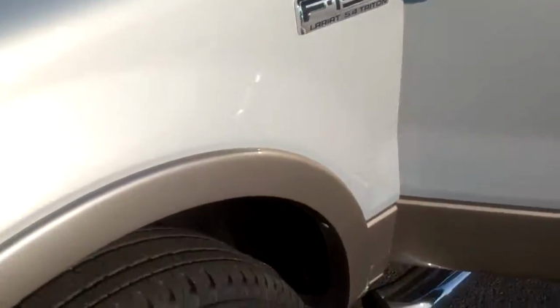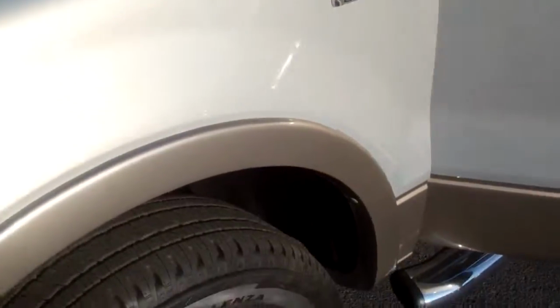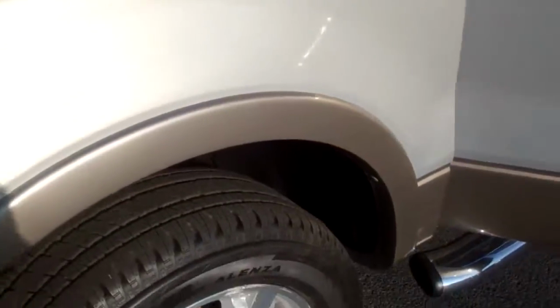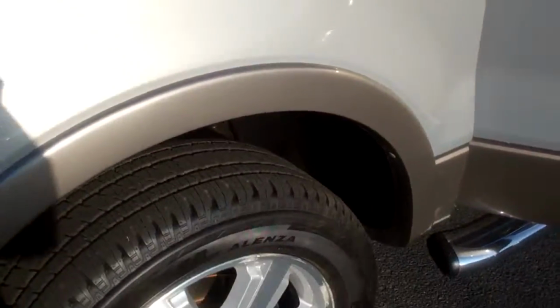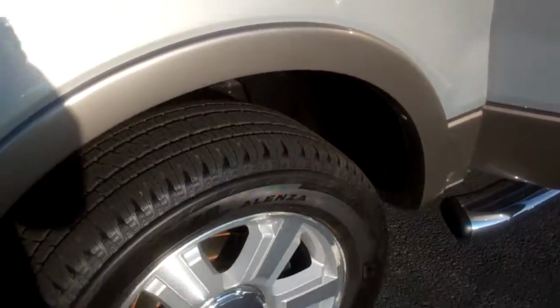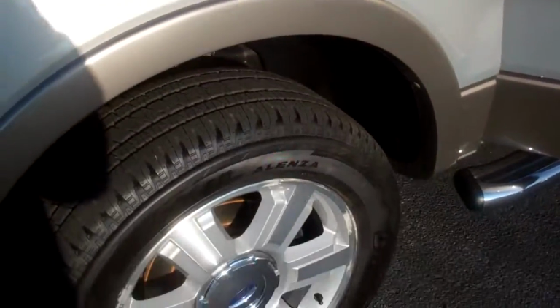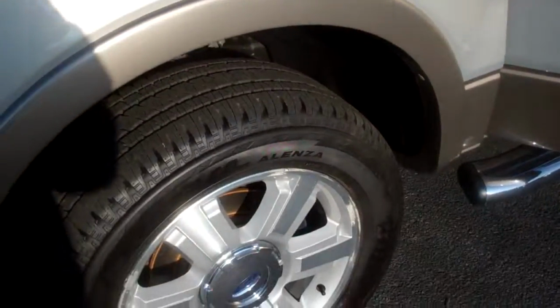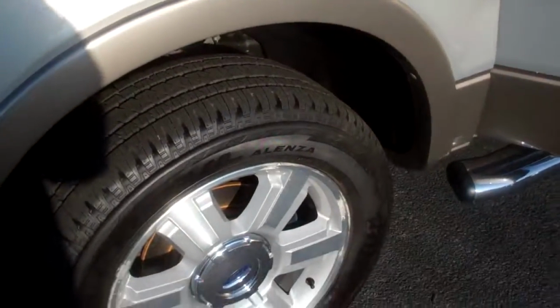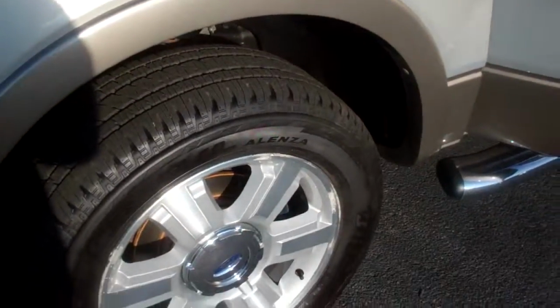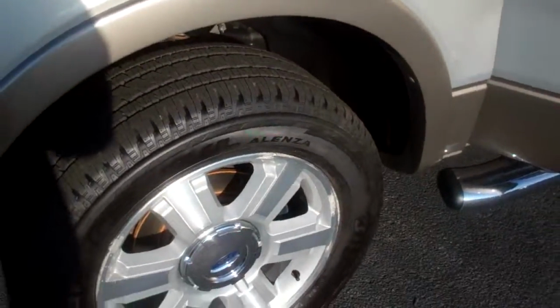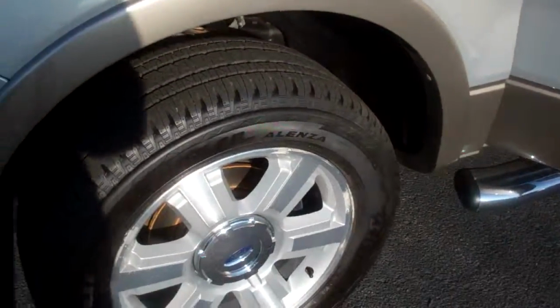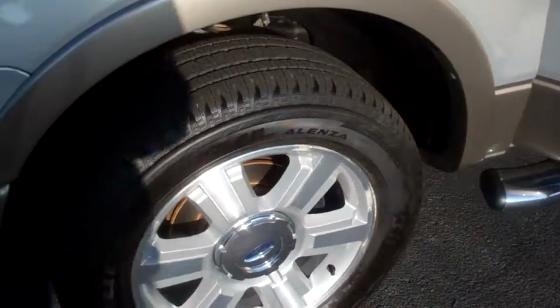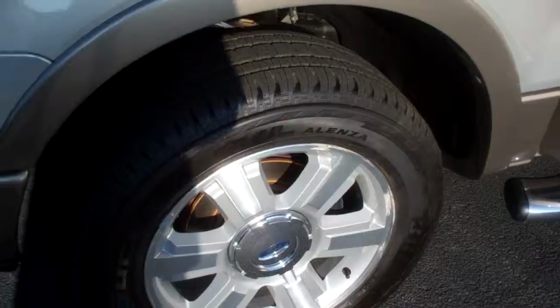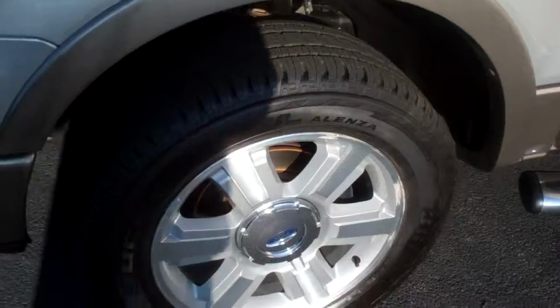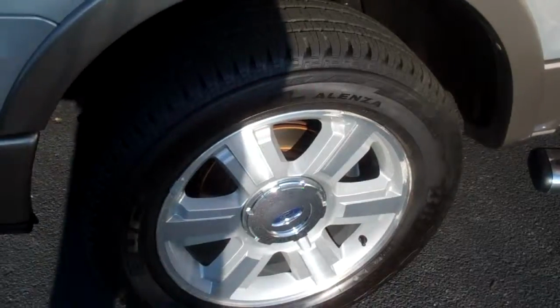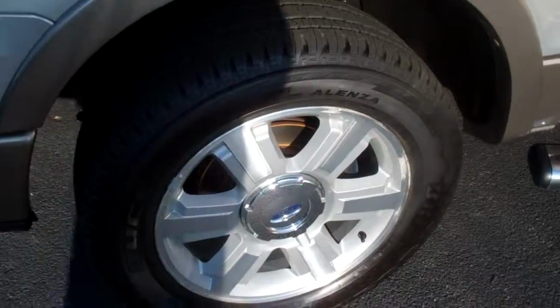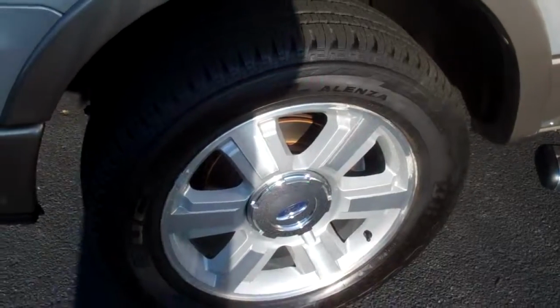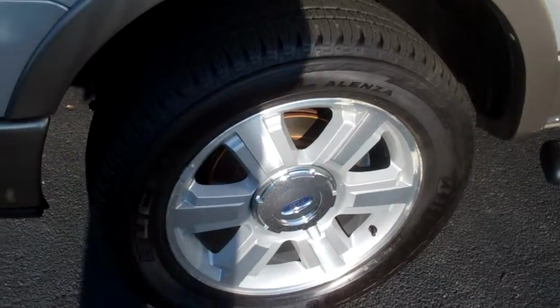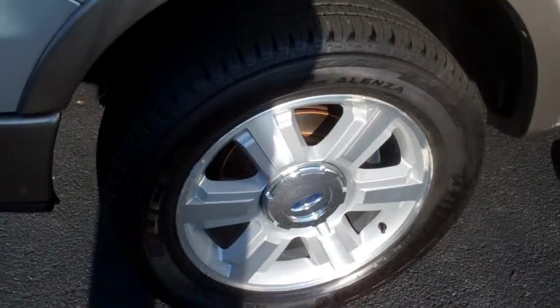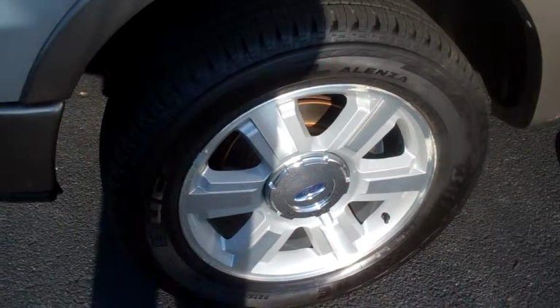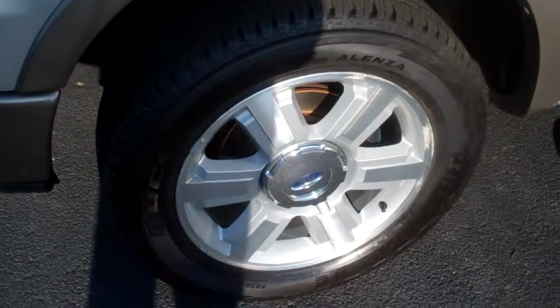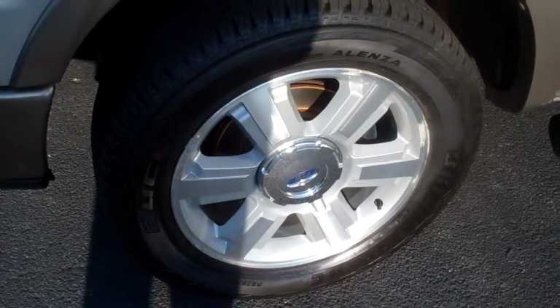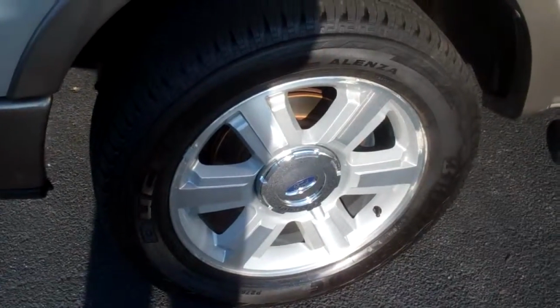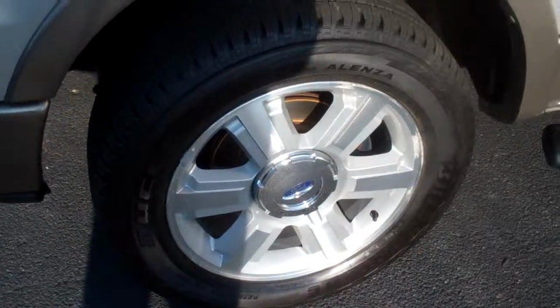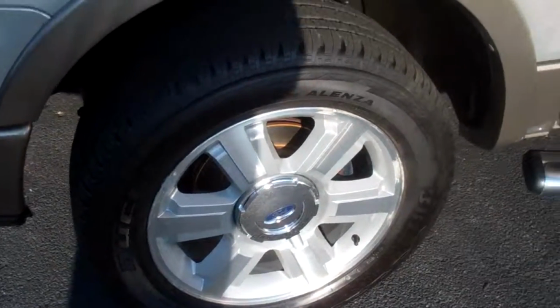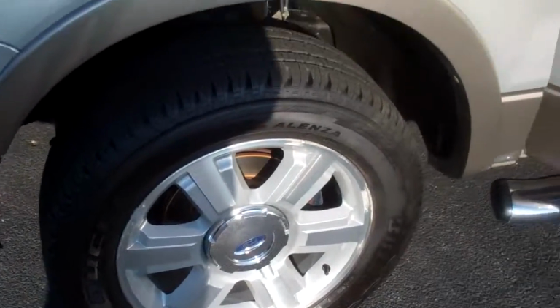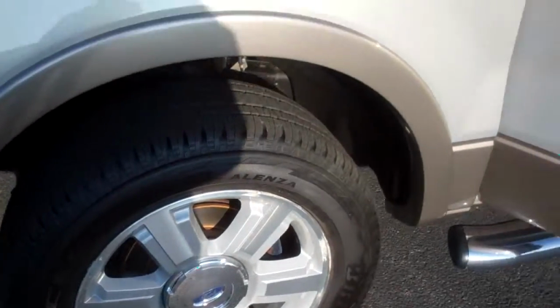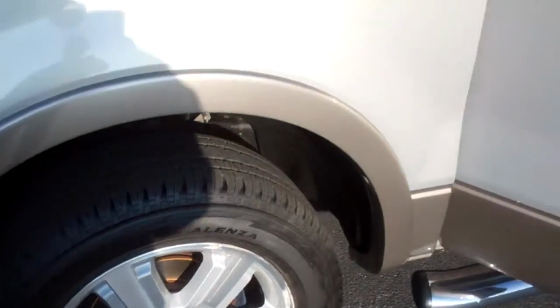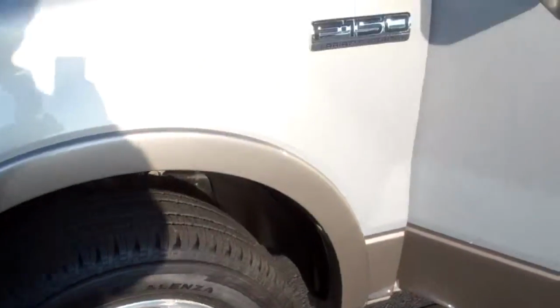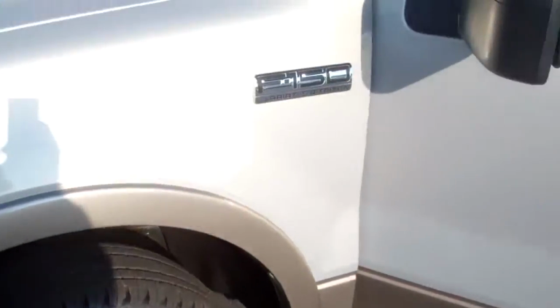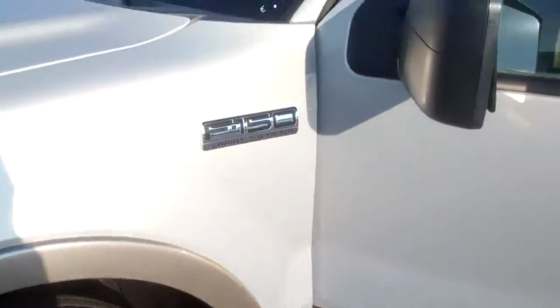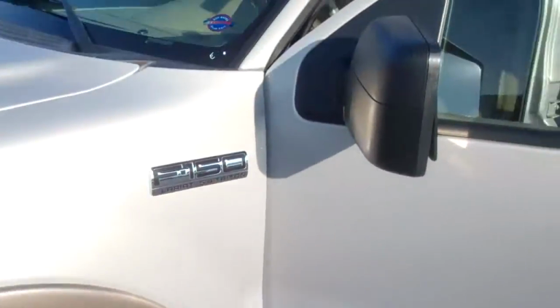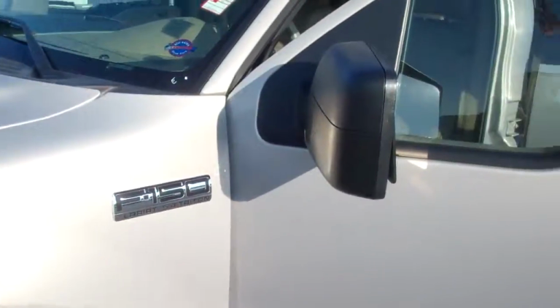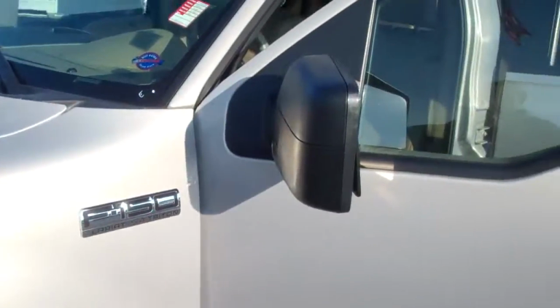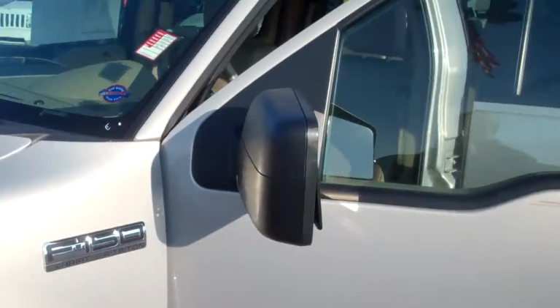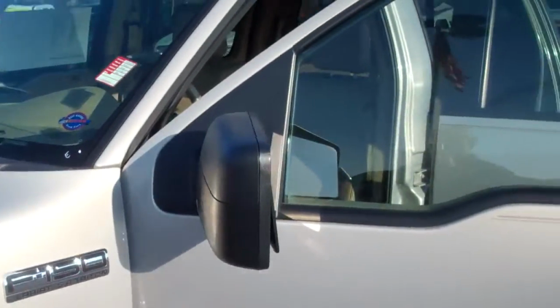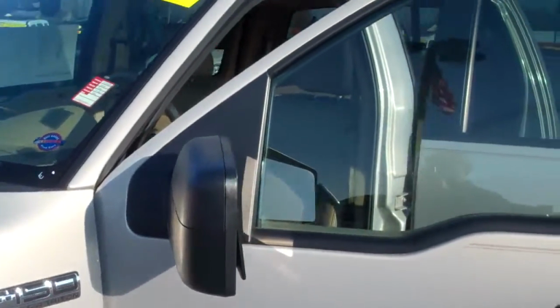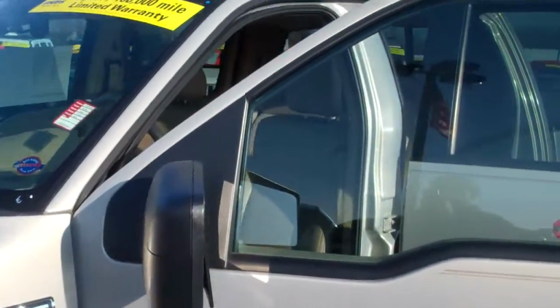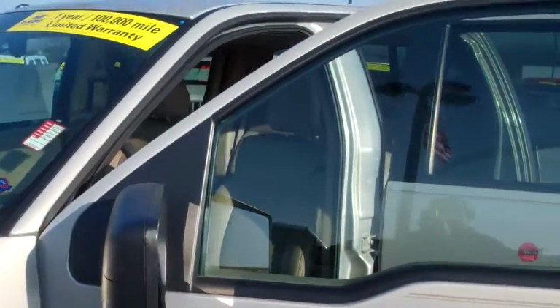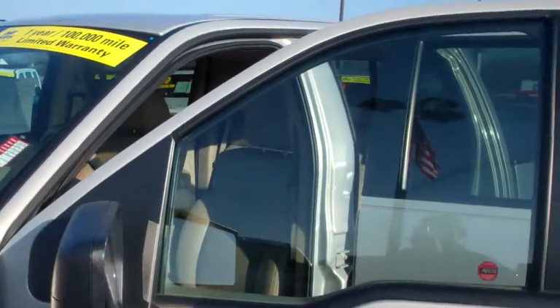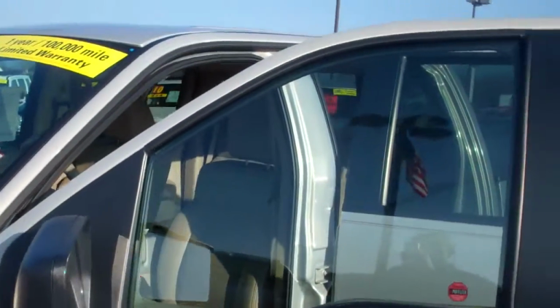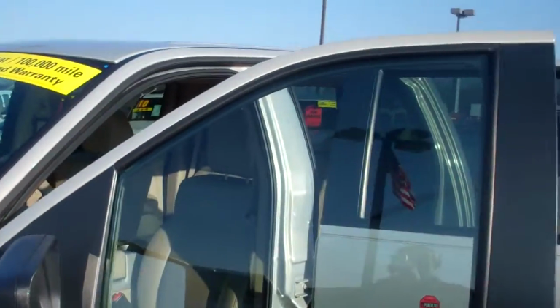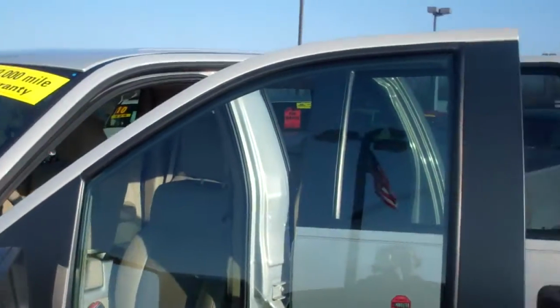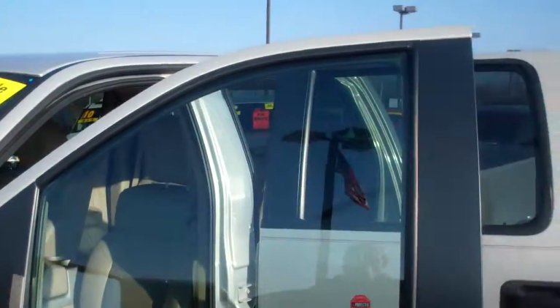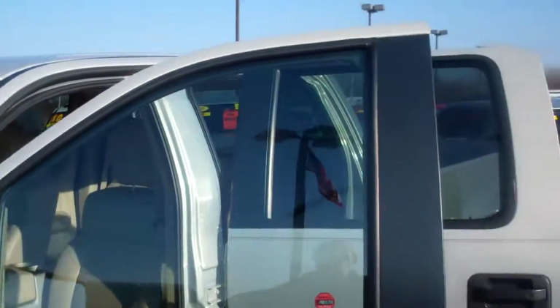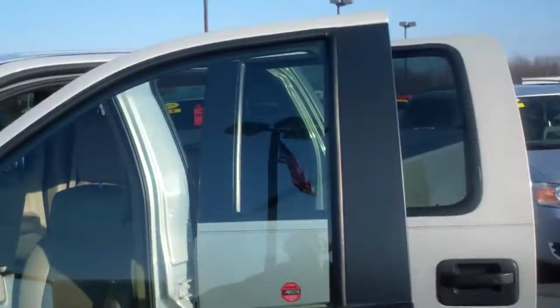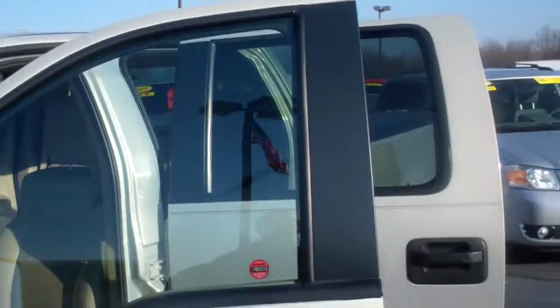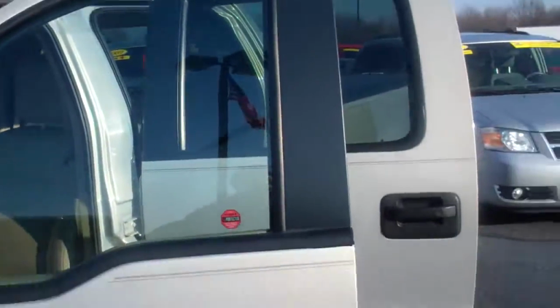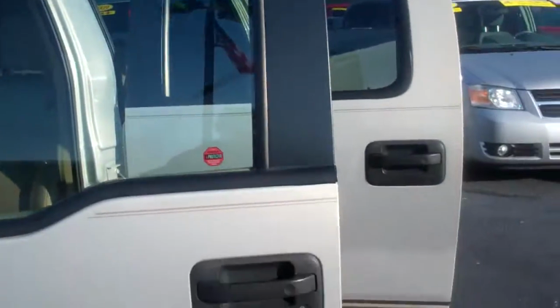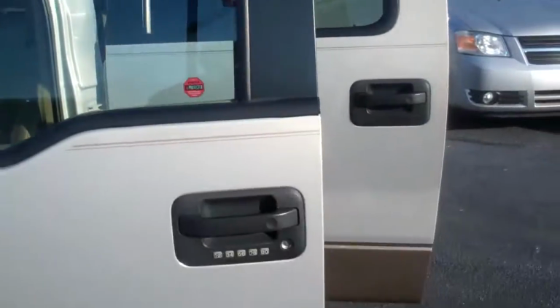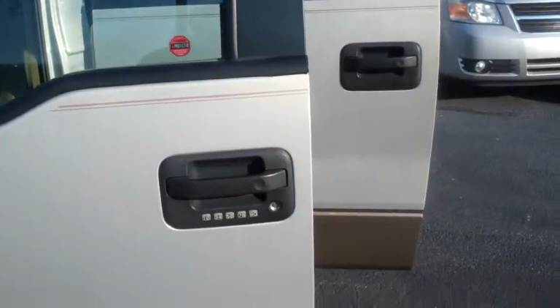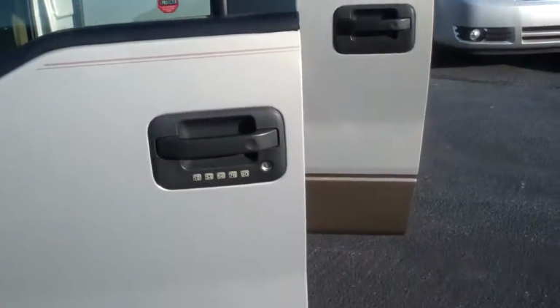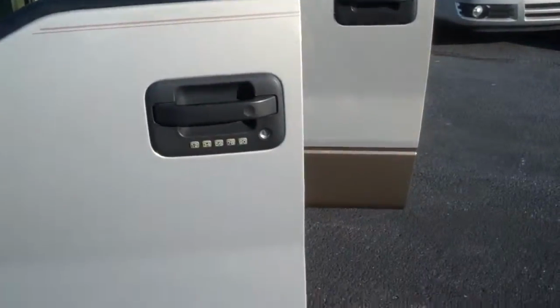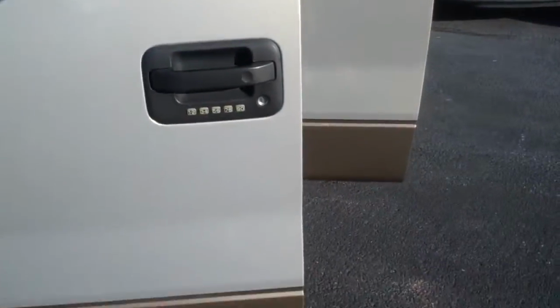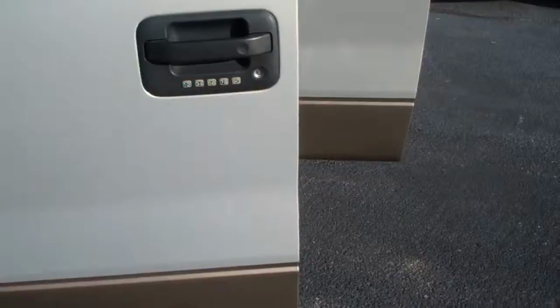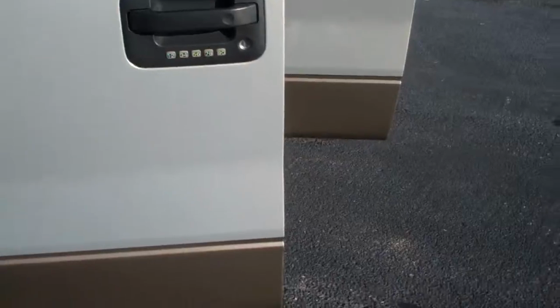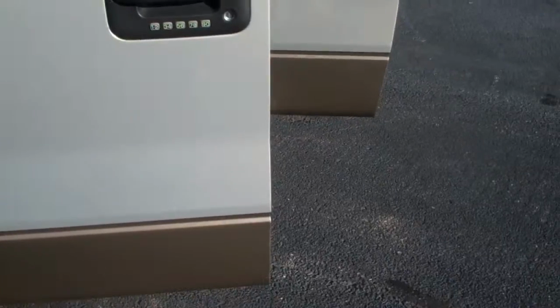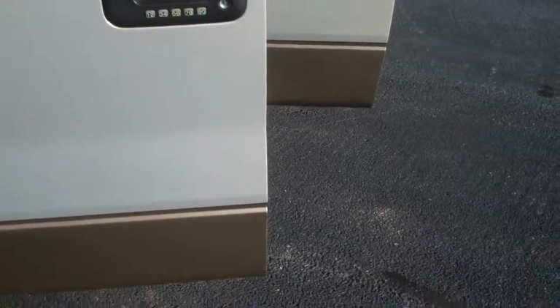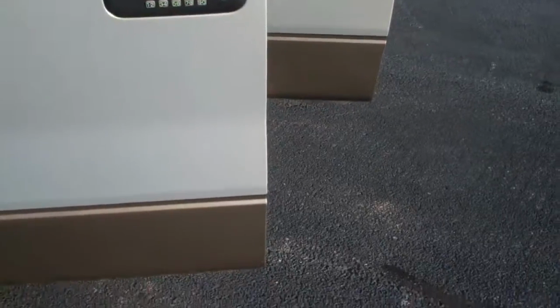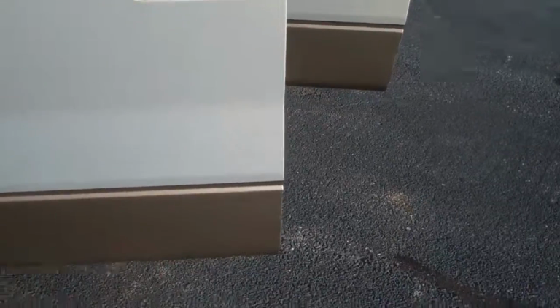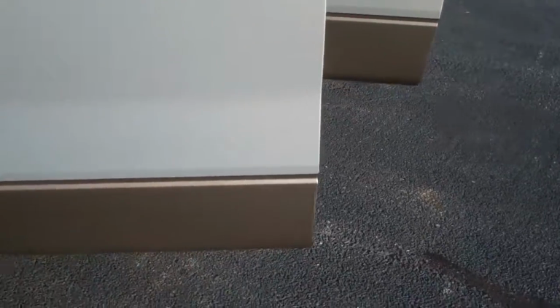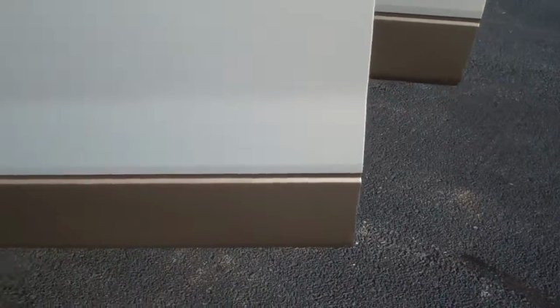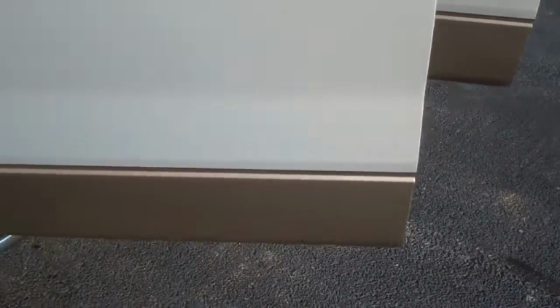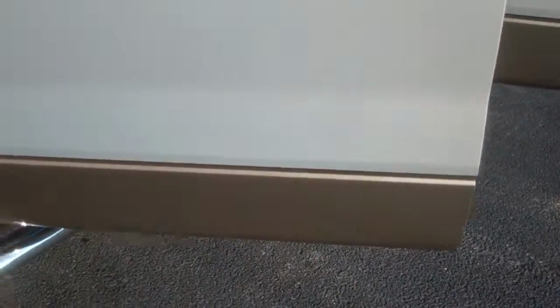This thing is clean as can be. The tires are basically brand new on it. Inside and outside, this thing is absolutely immaculate.